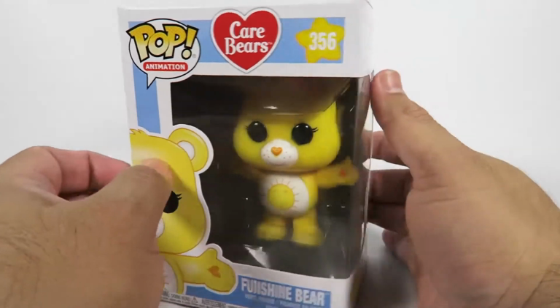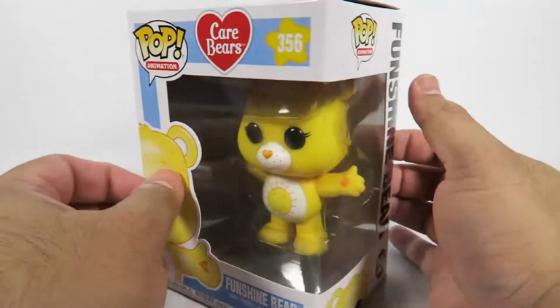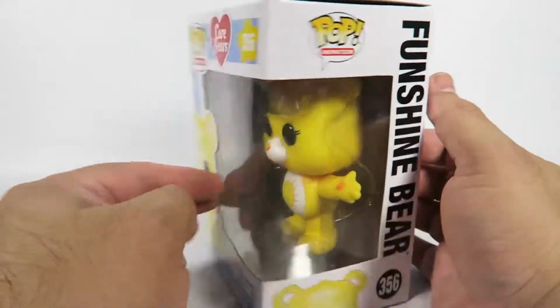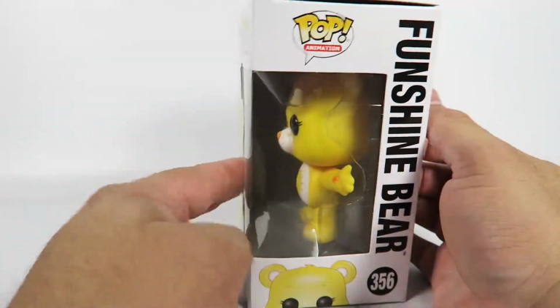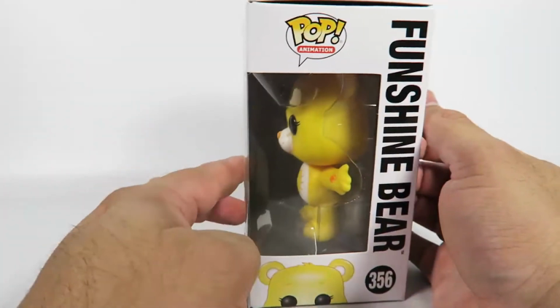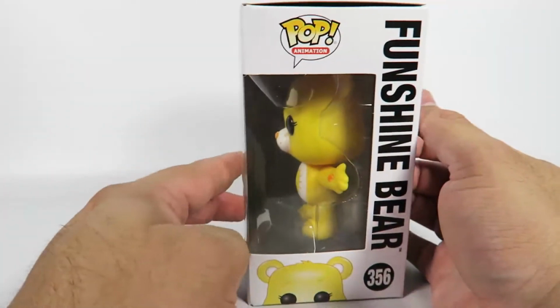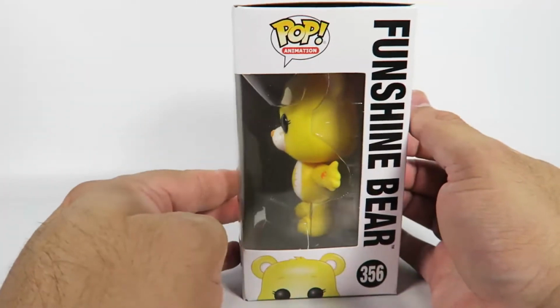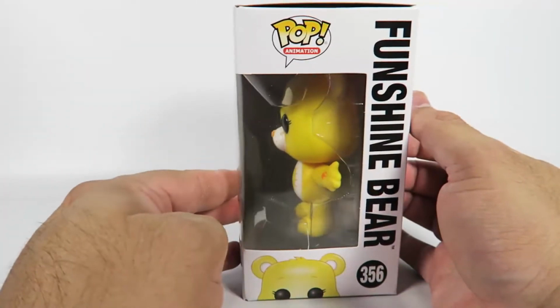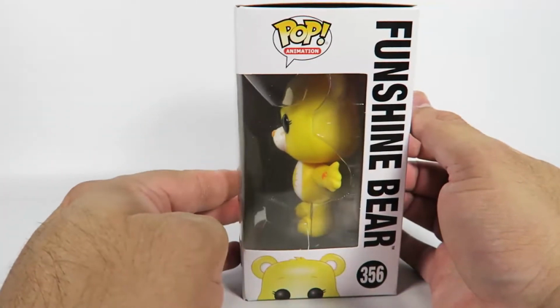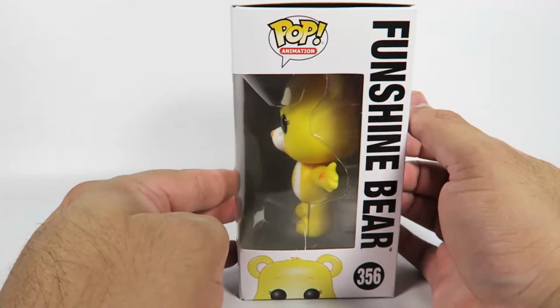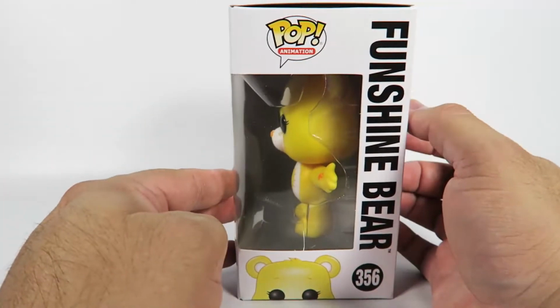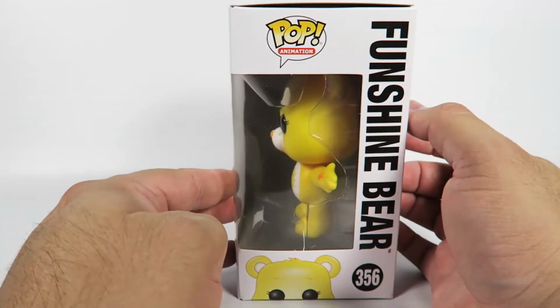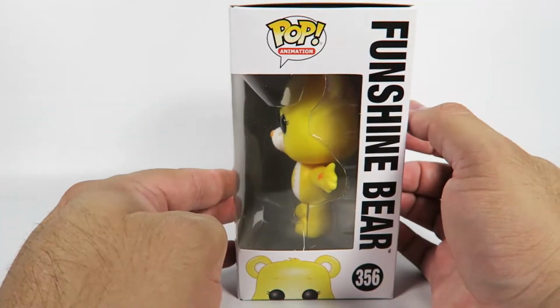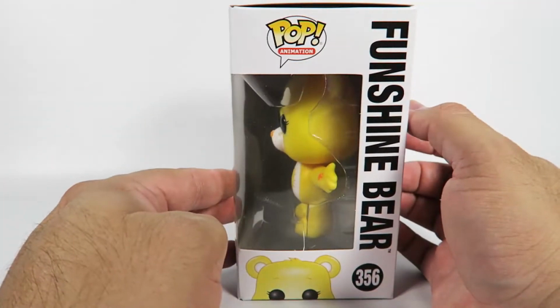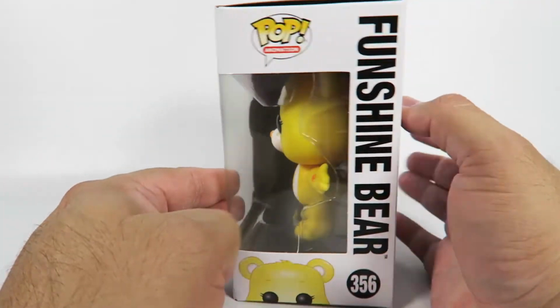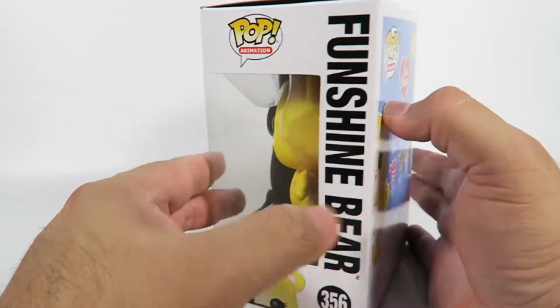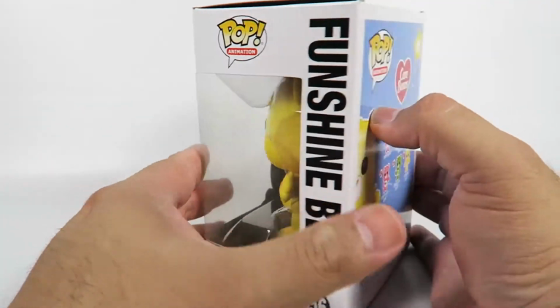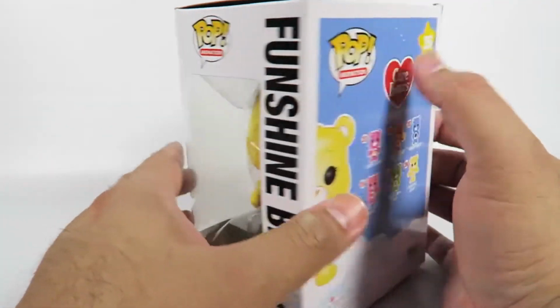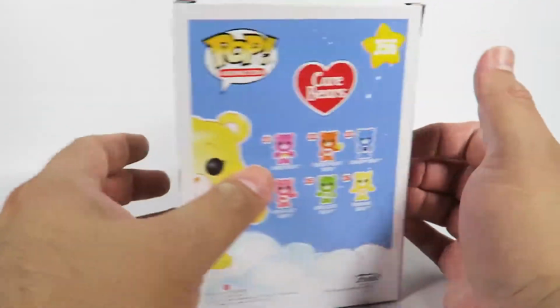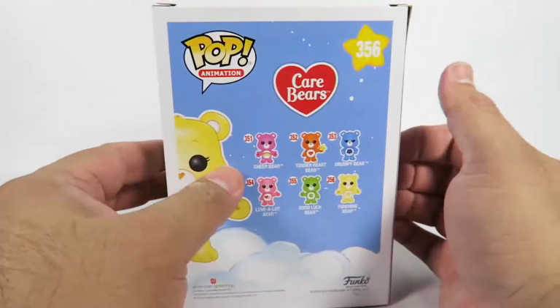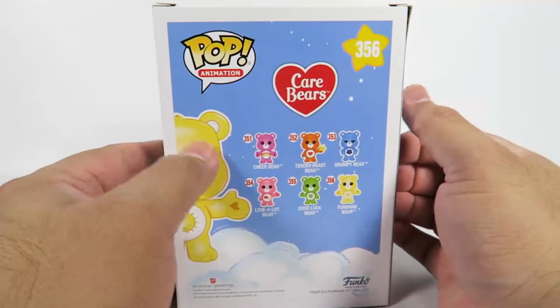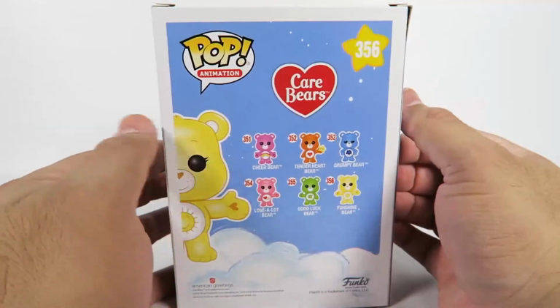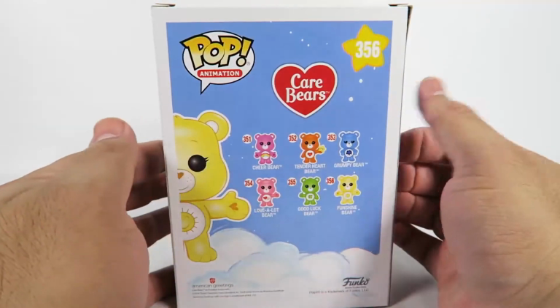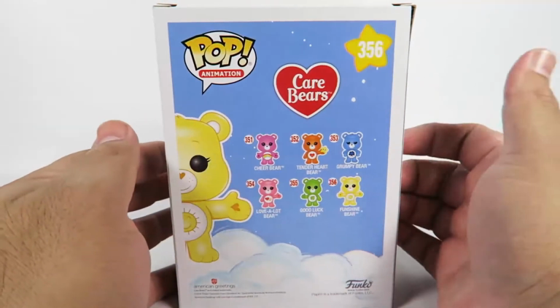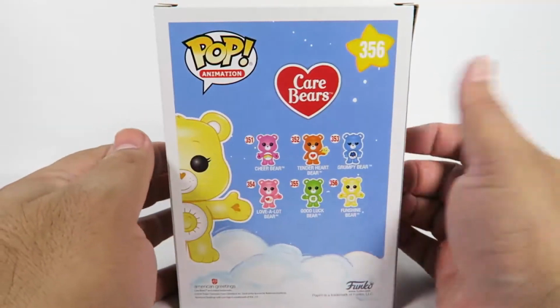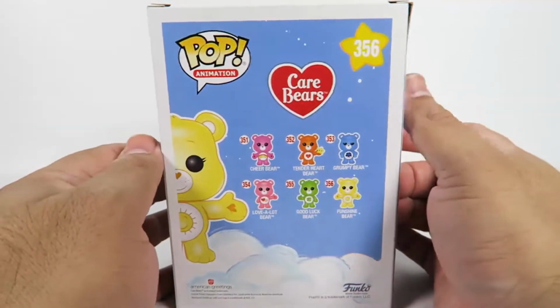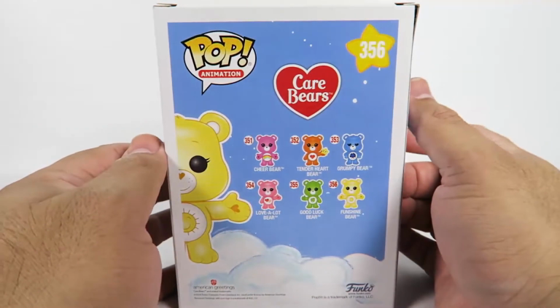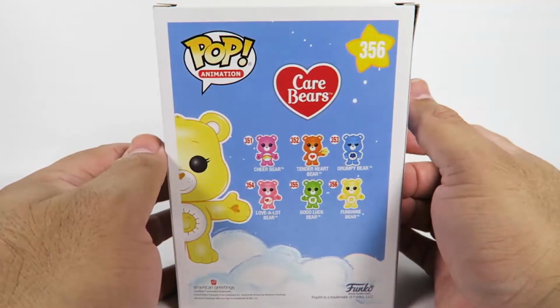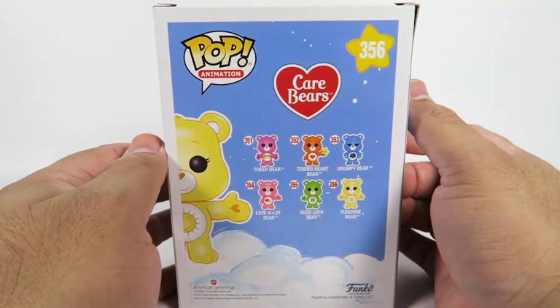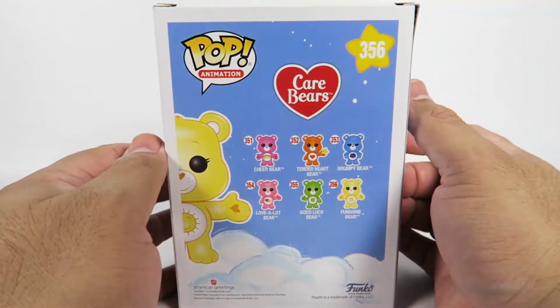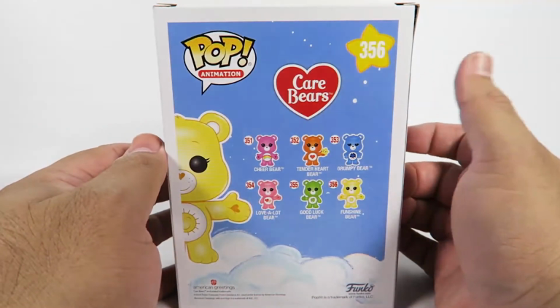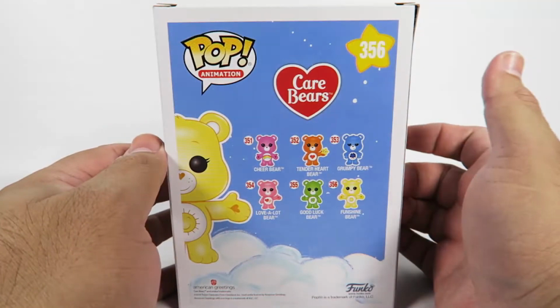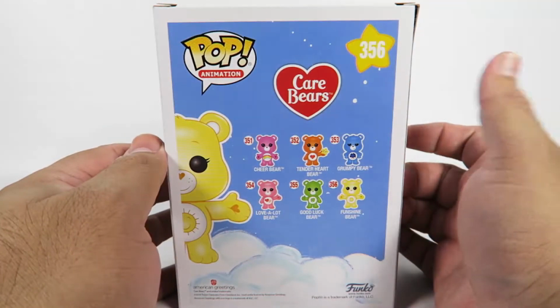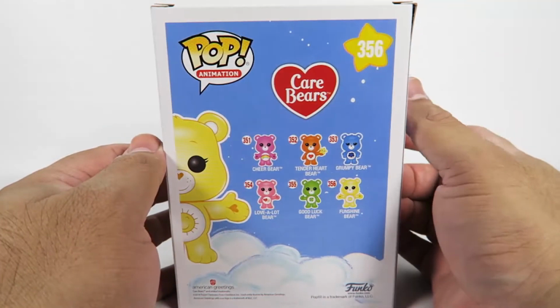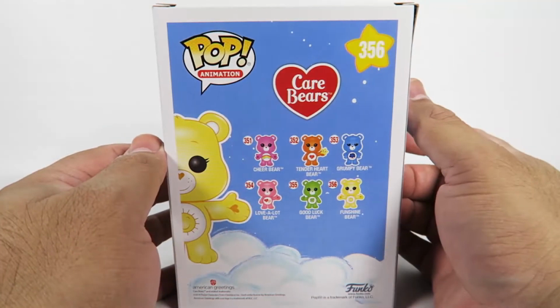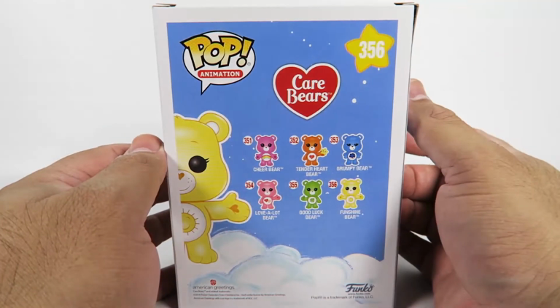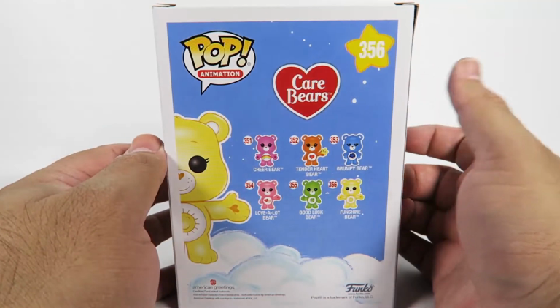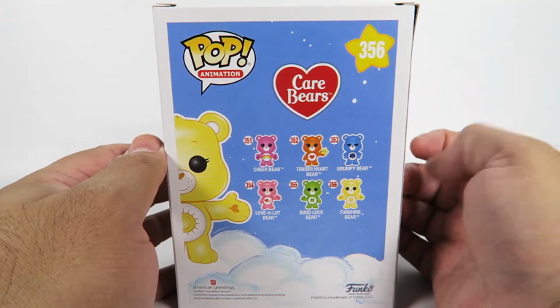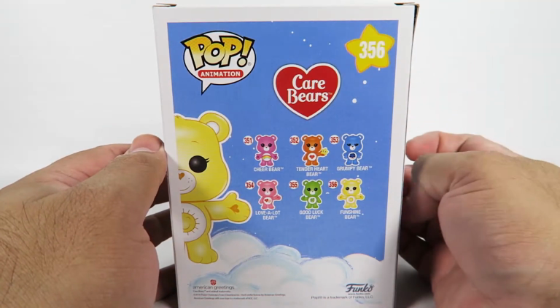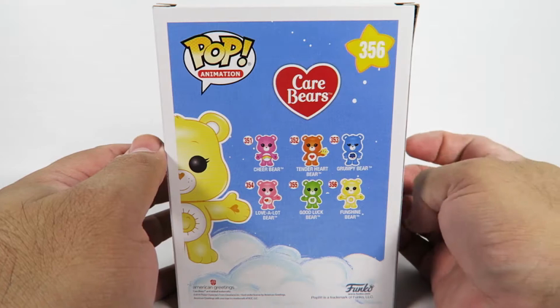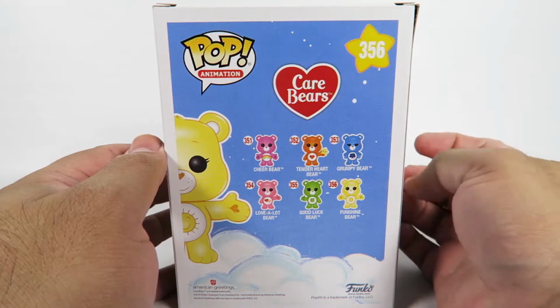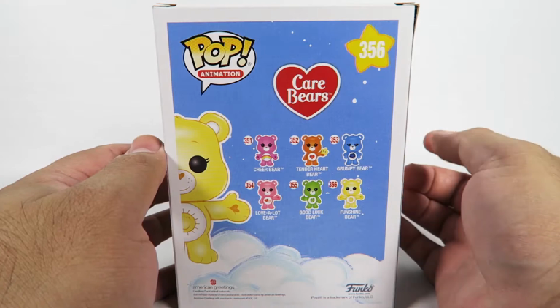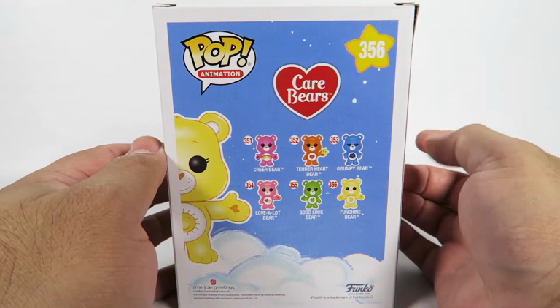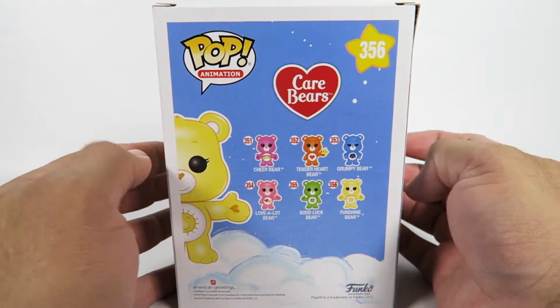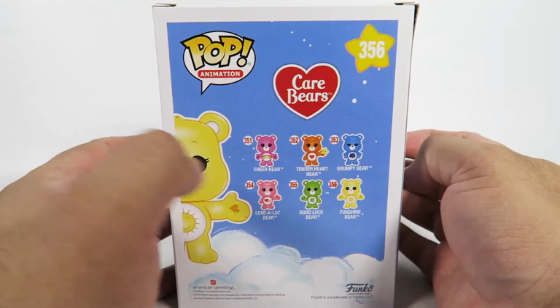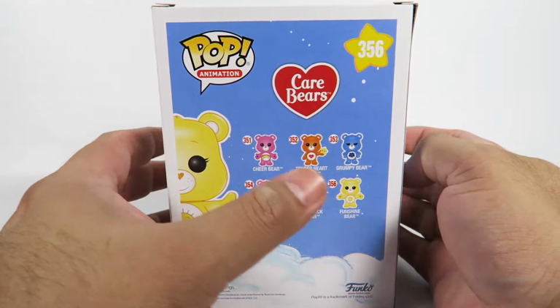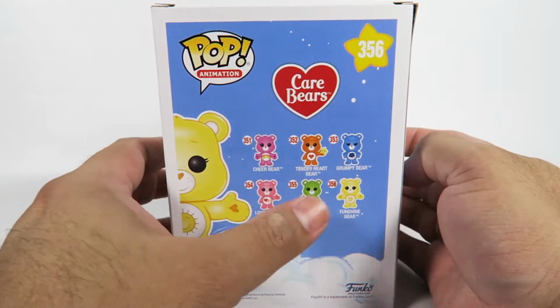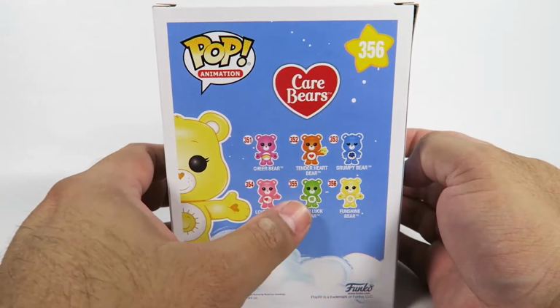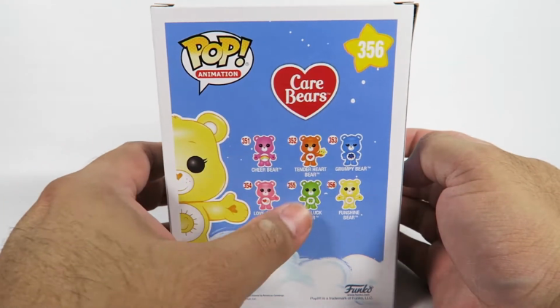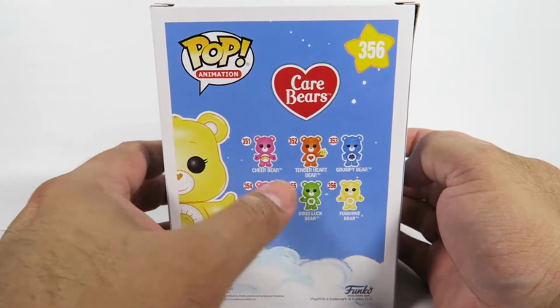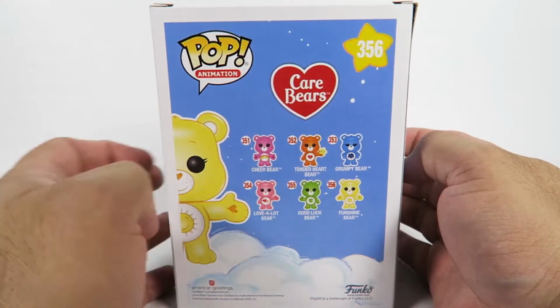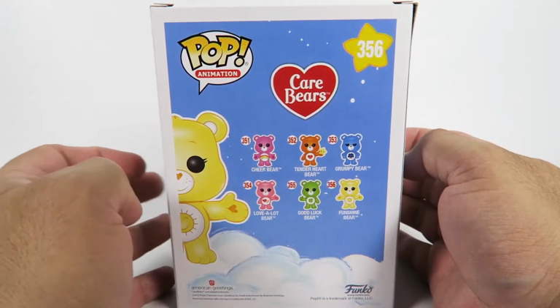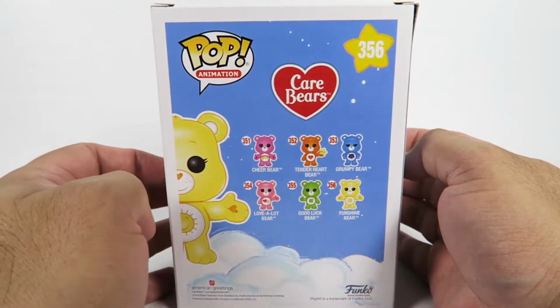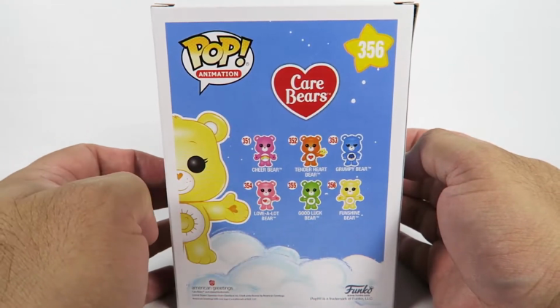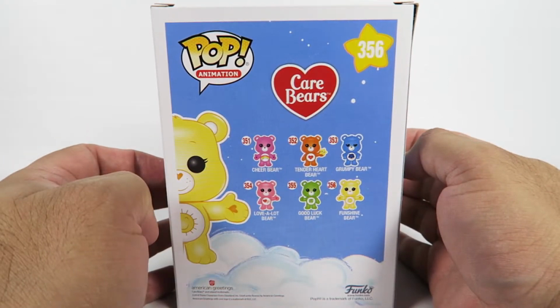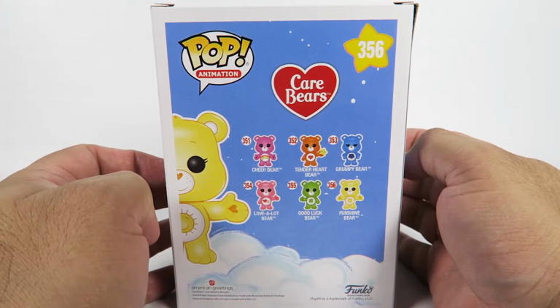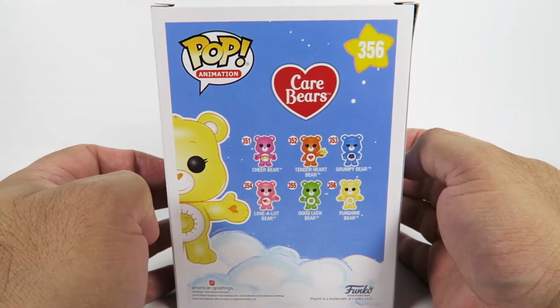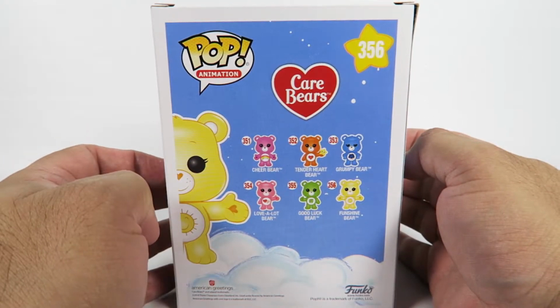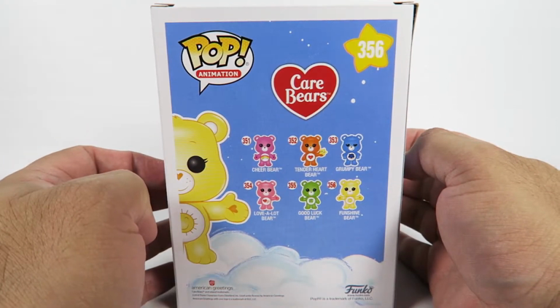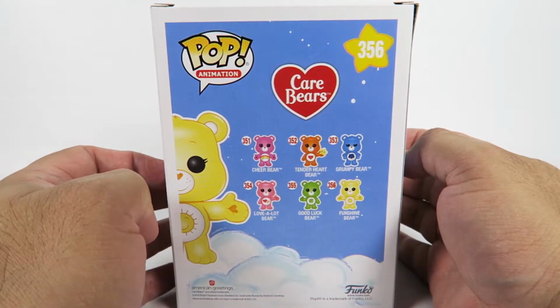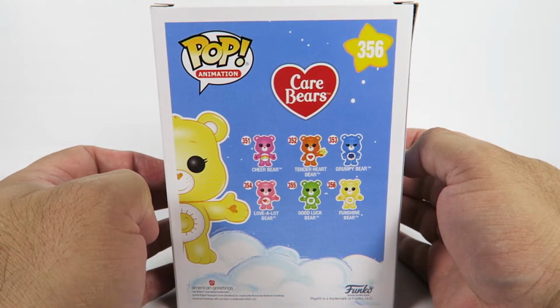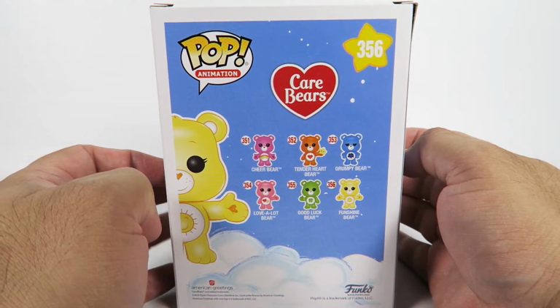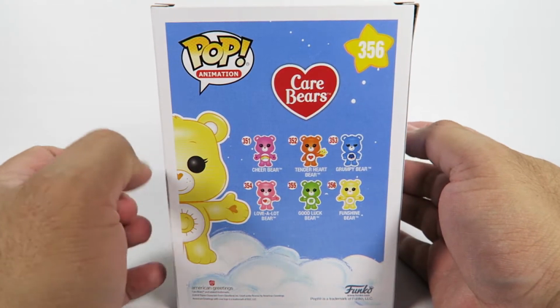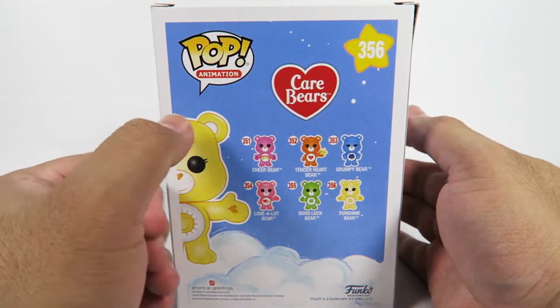Let's take a look at the box. One in a set of six, but it's actually seven with the Chase Good Luck Bear.